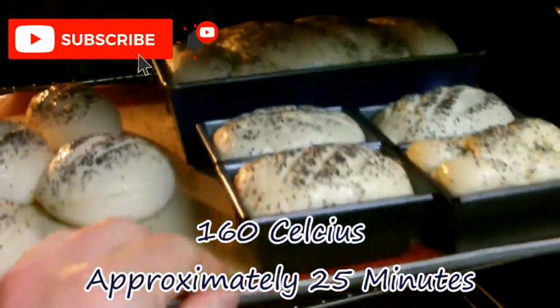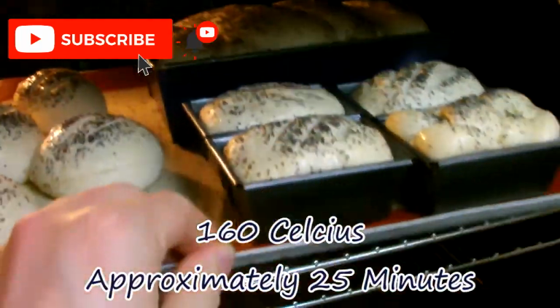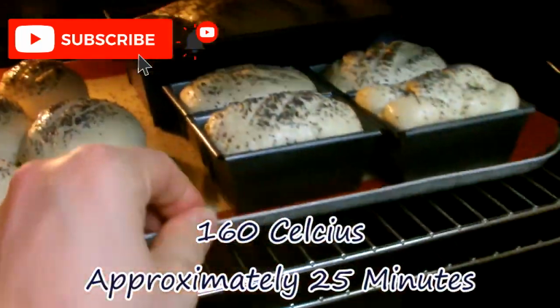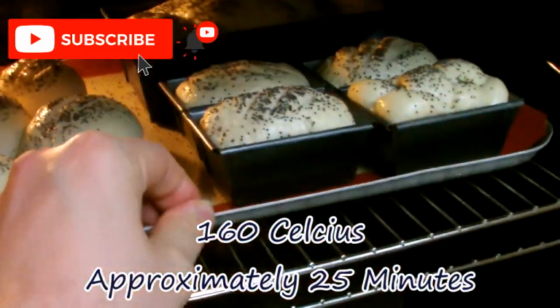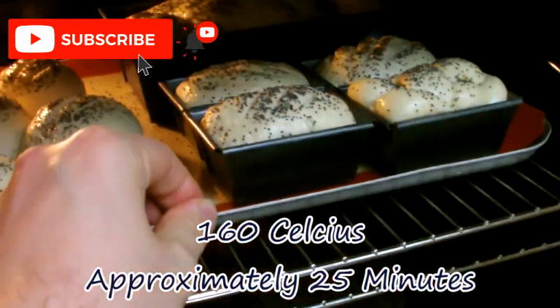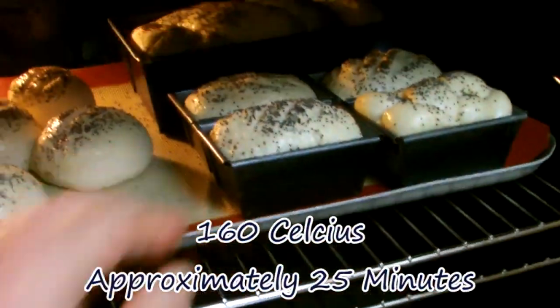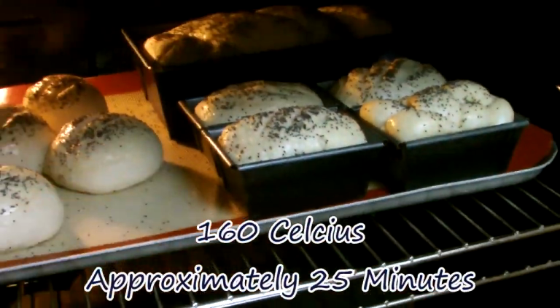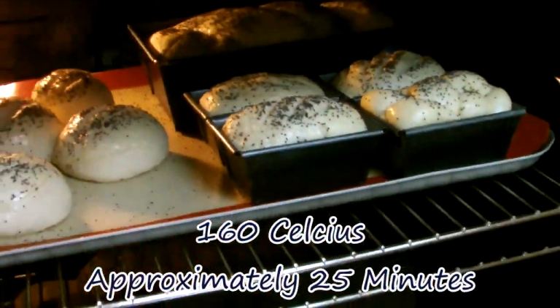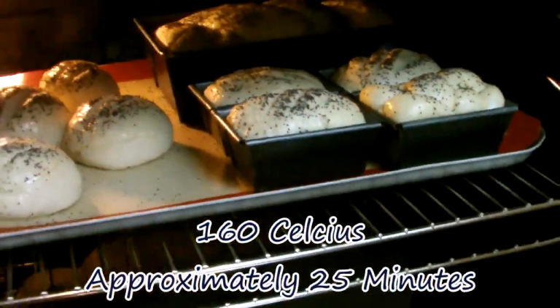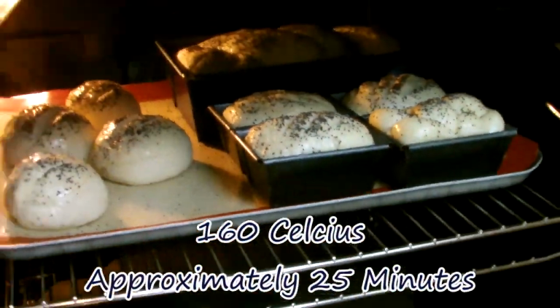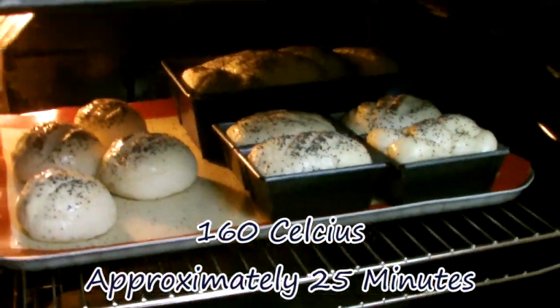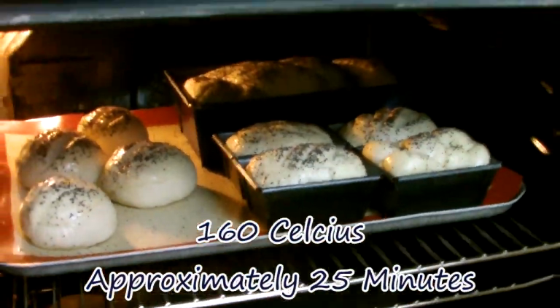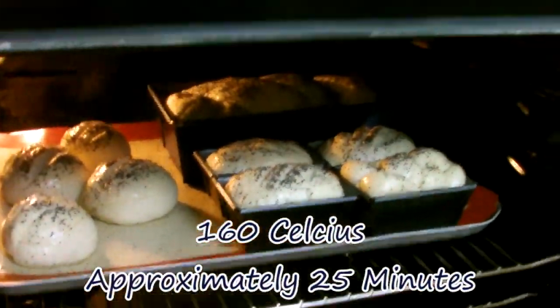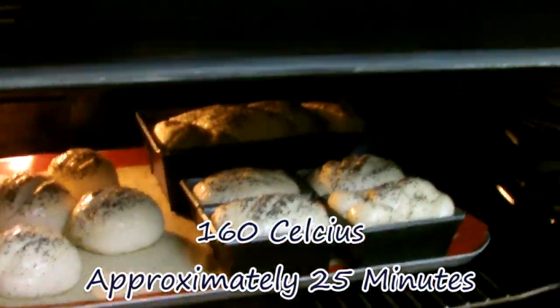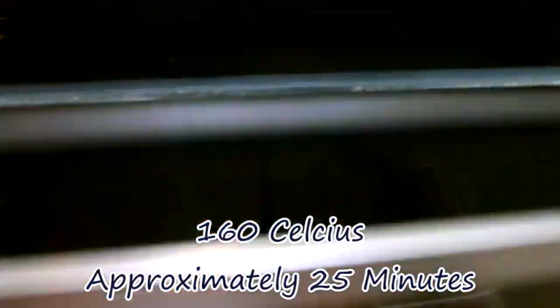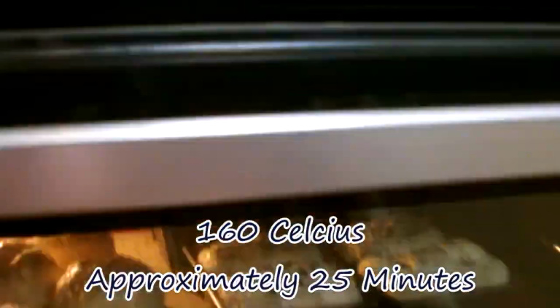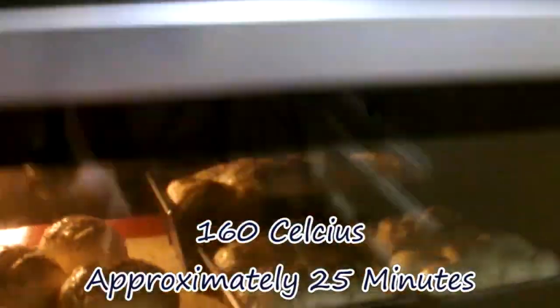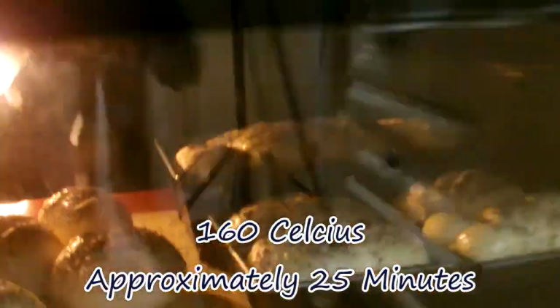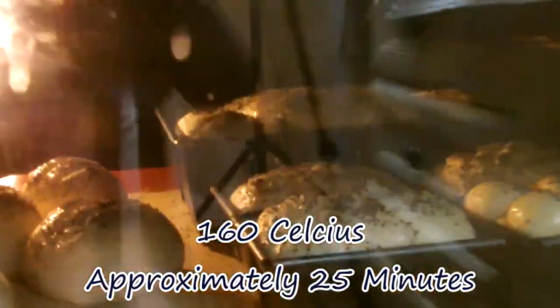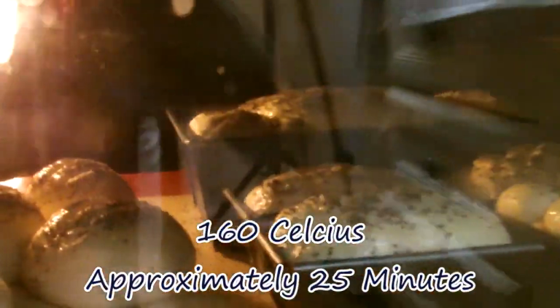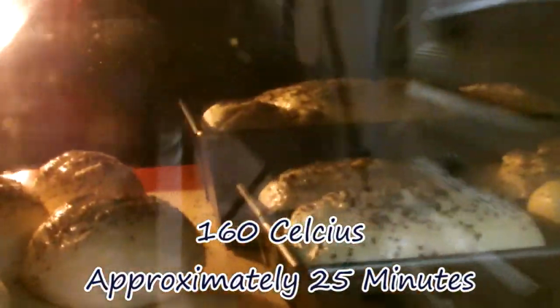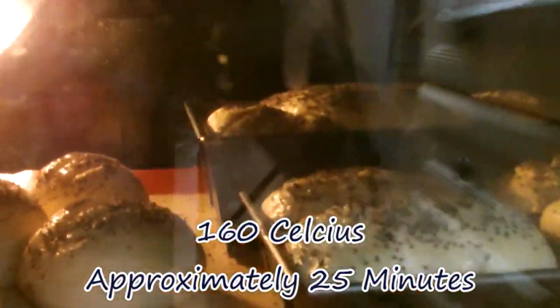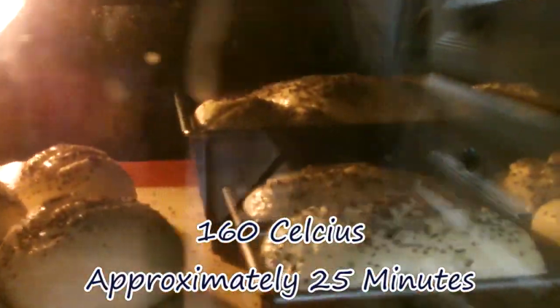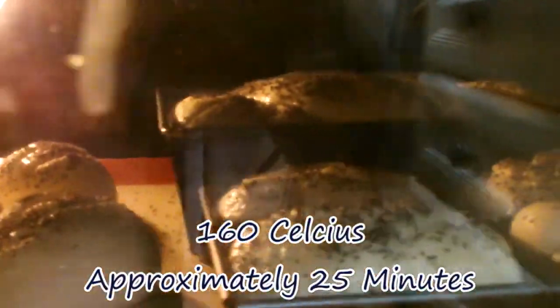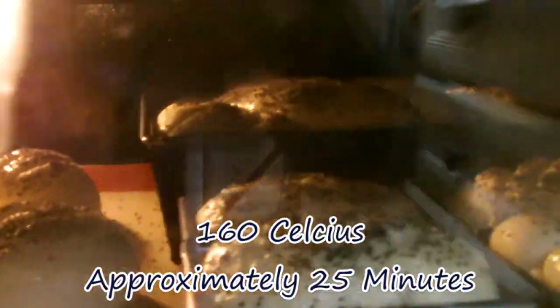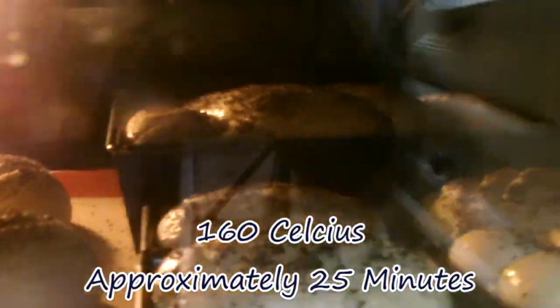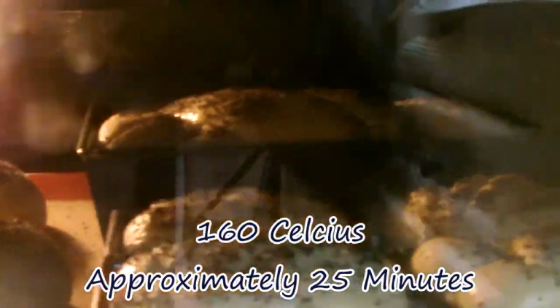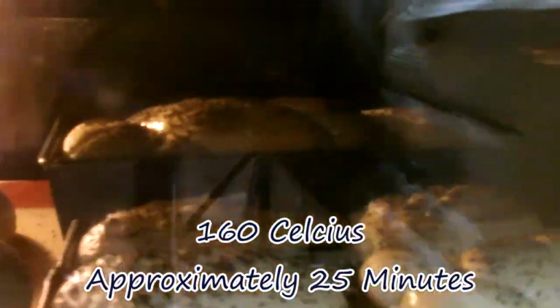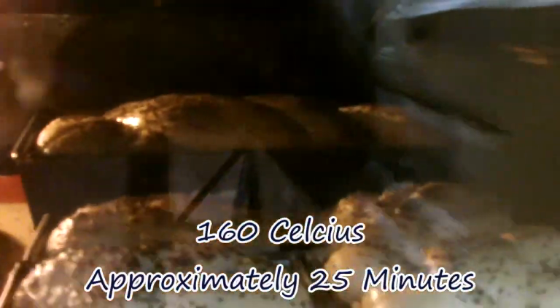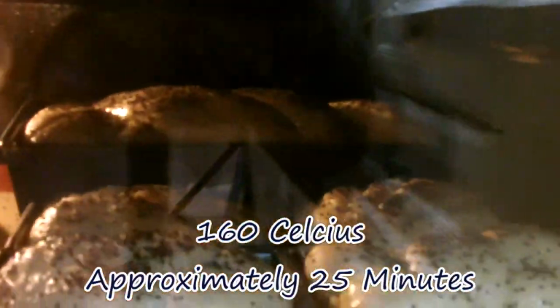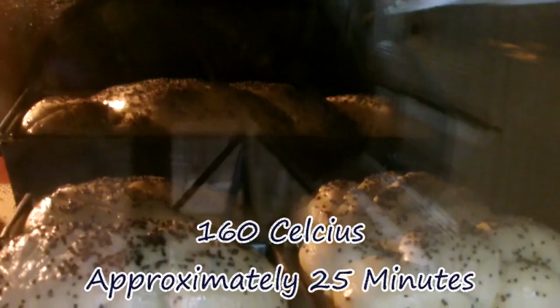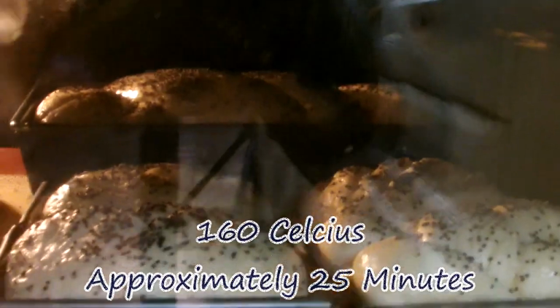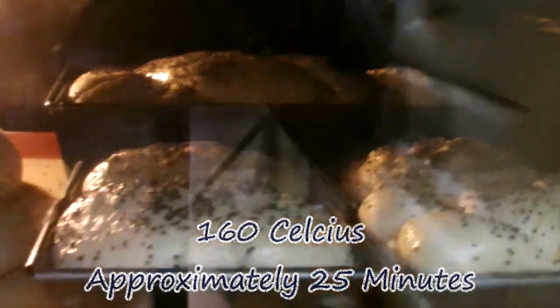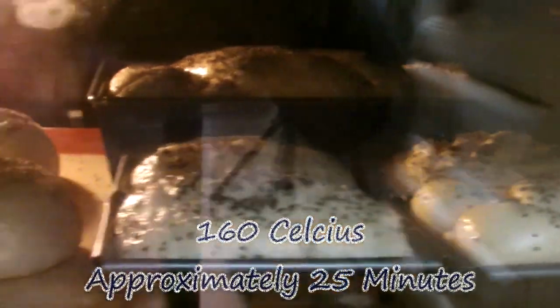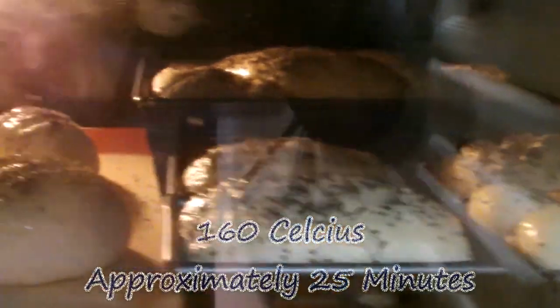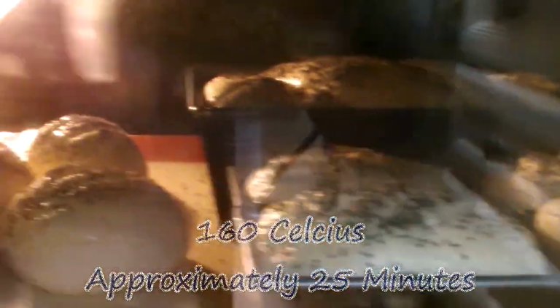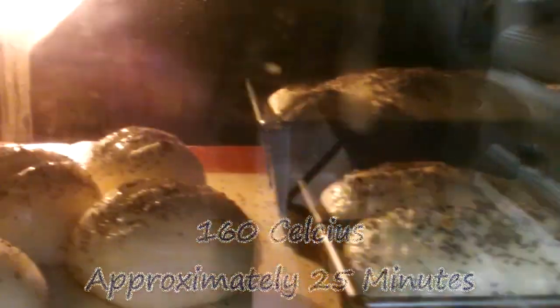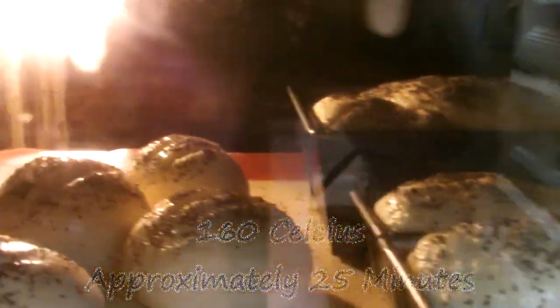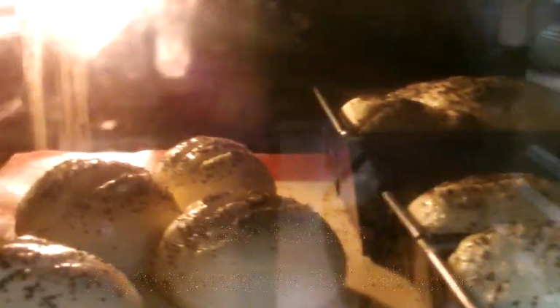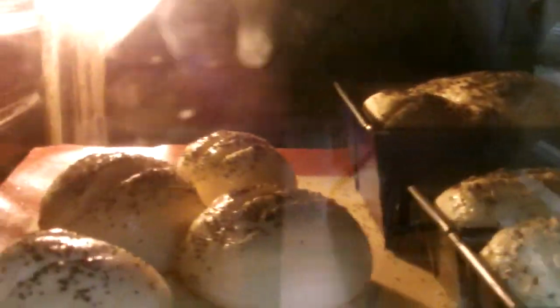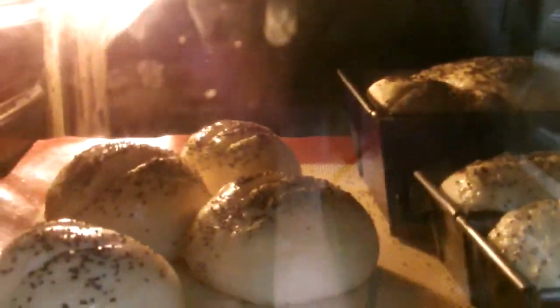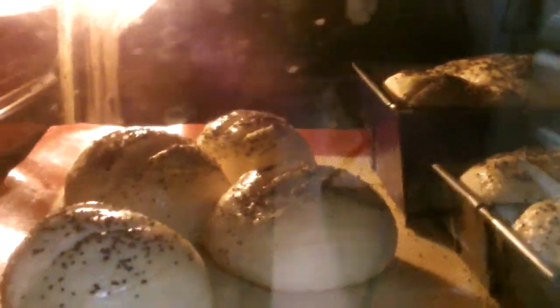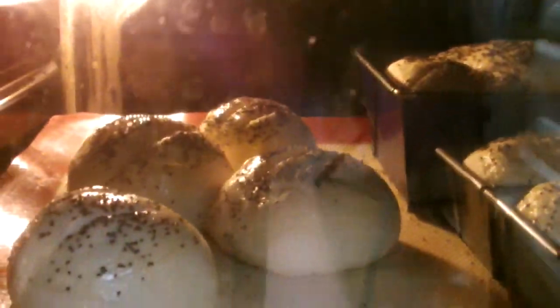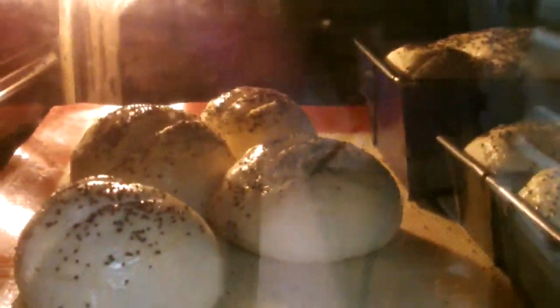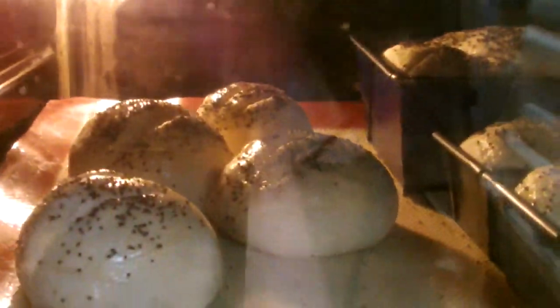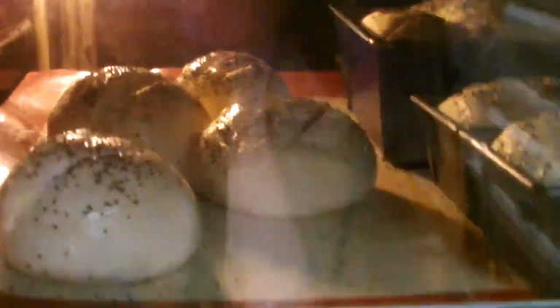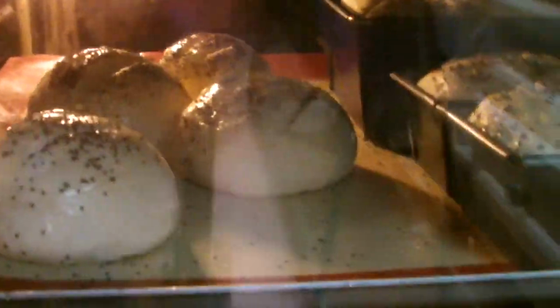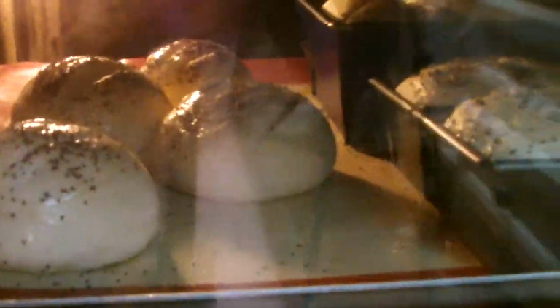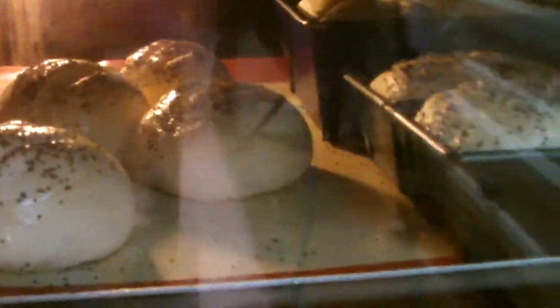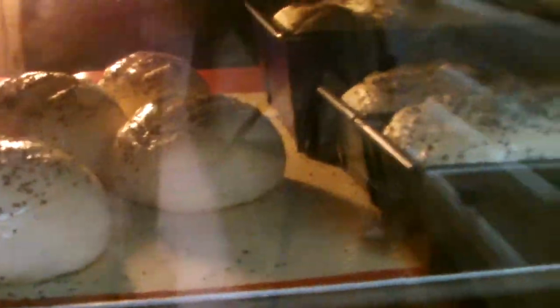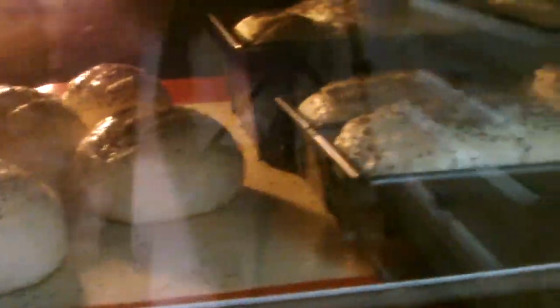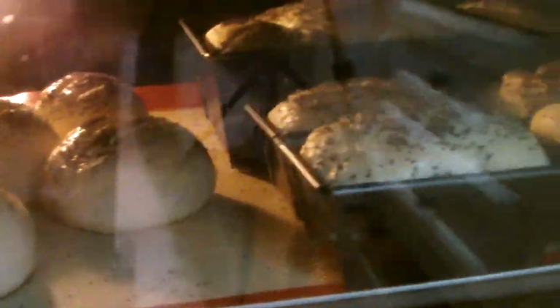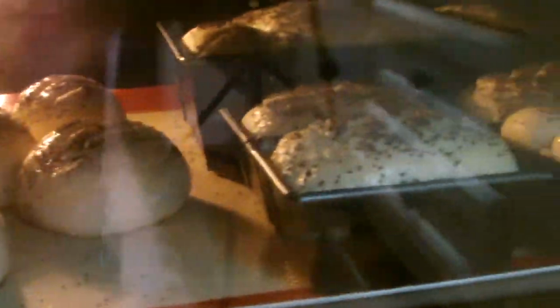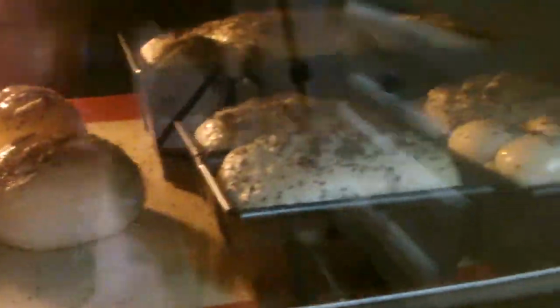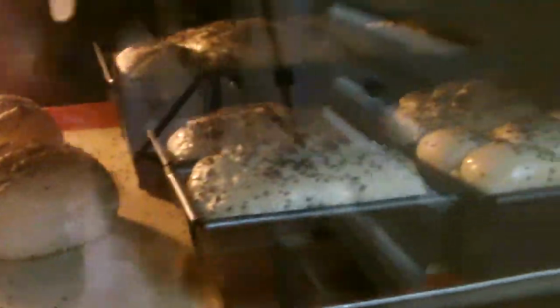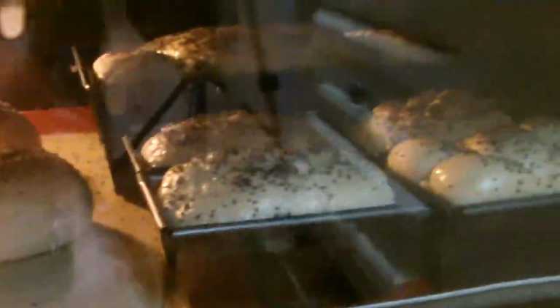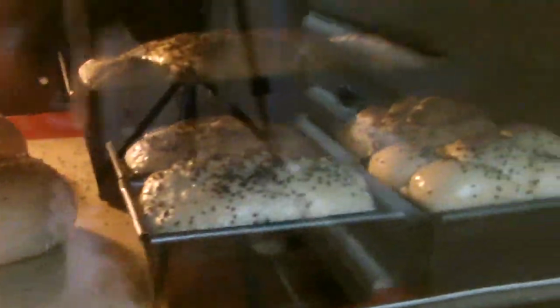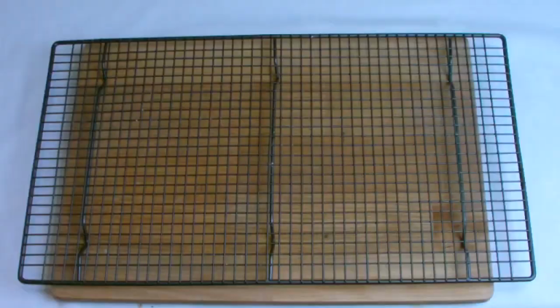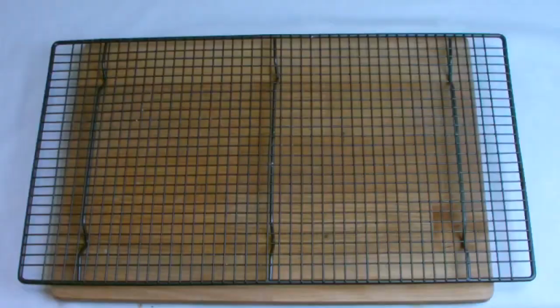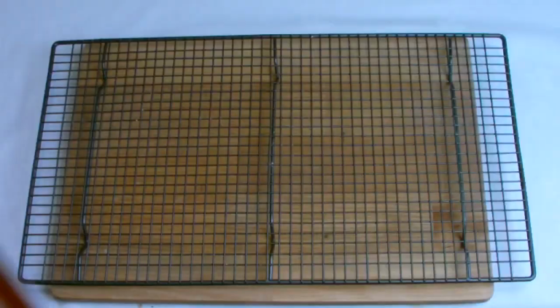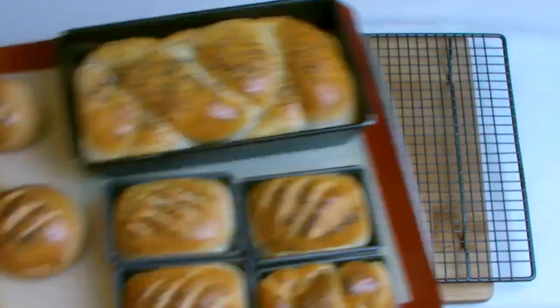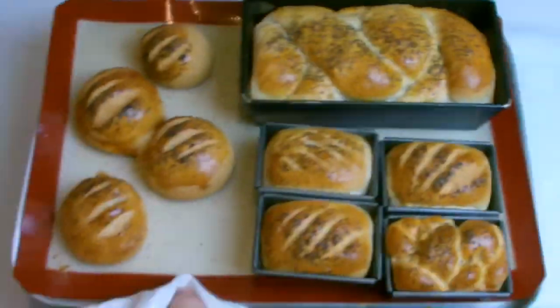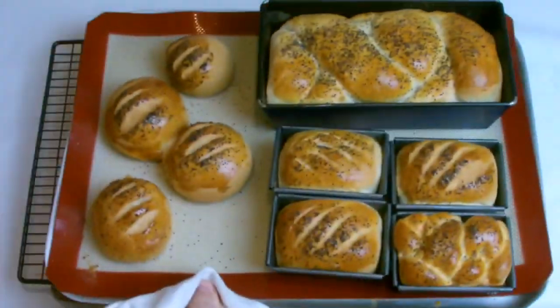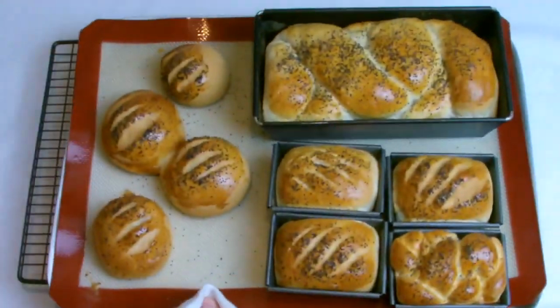Cooking time will vary depending on what size of bread you have selected to bake, but you will know it's baked when you can remove it.